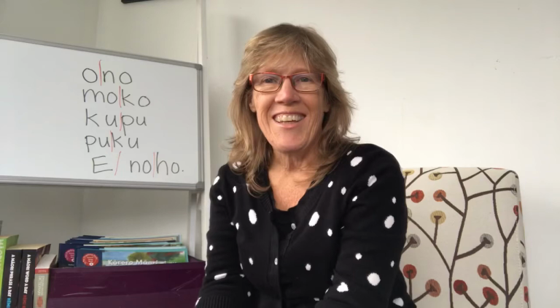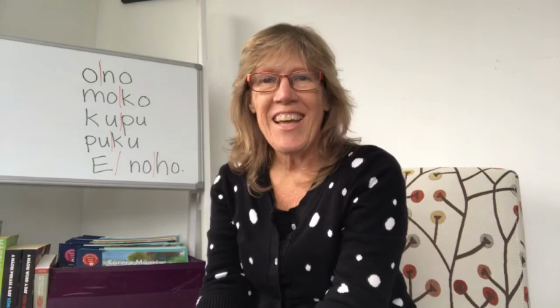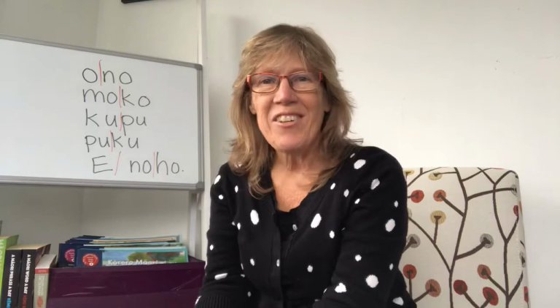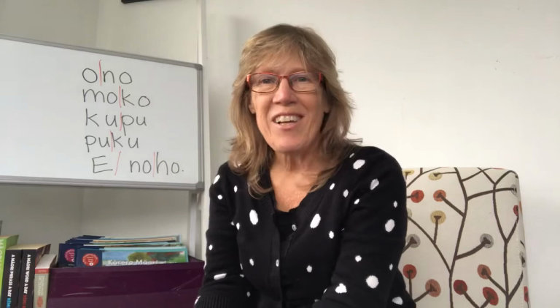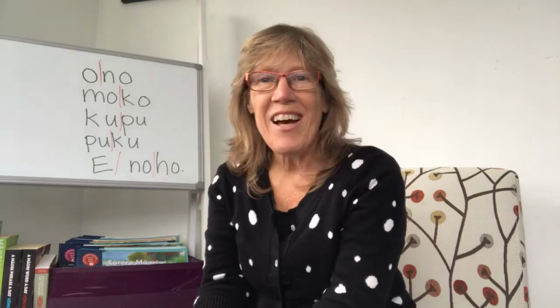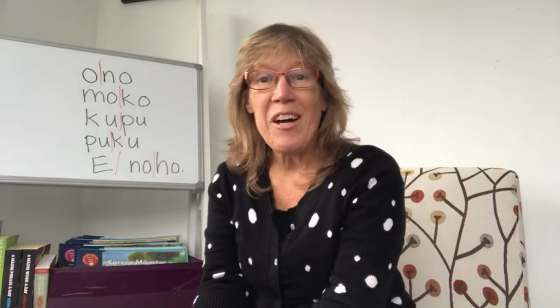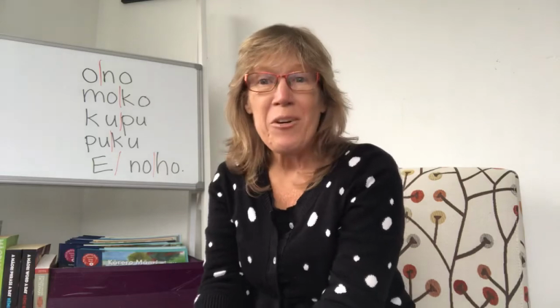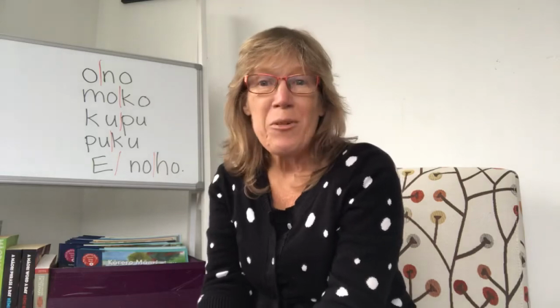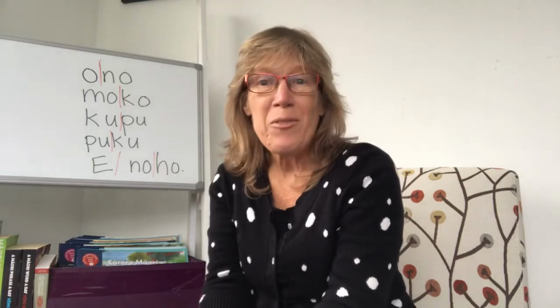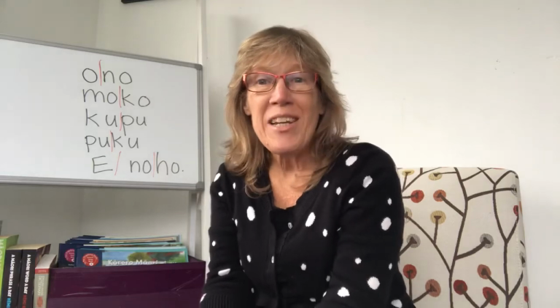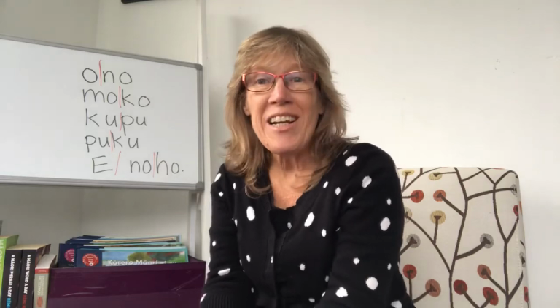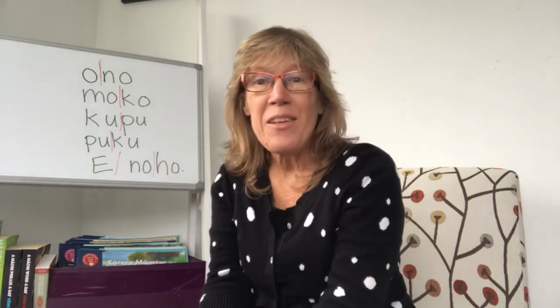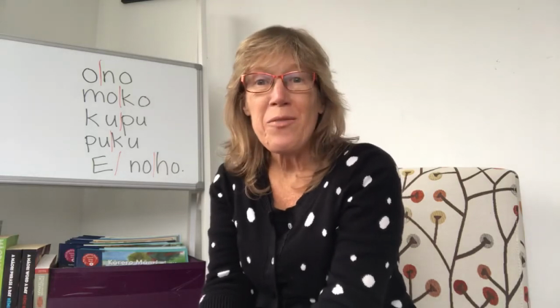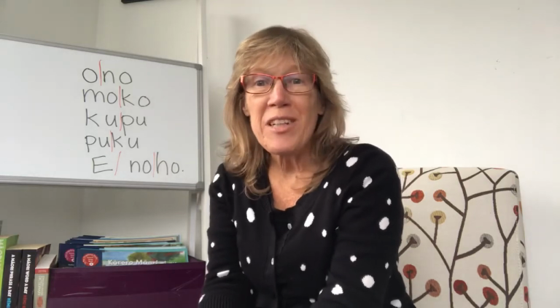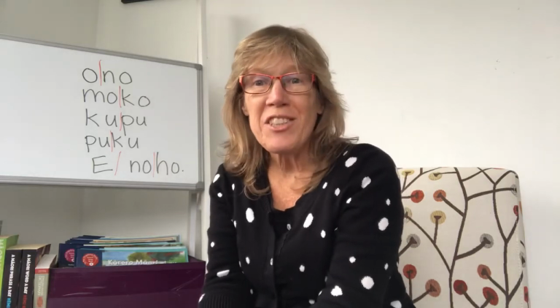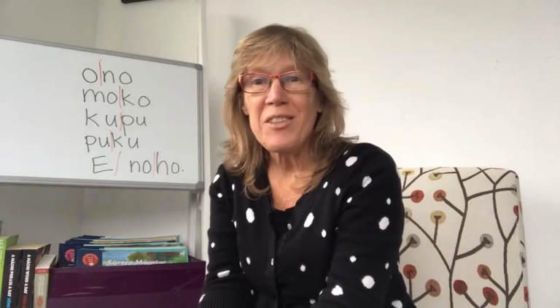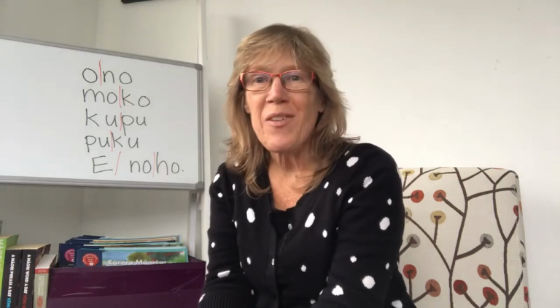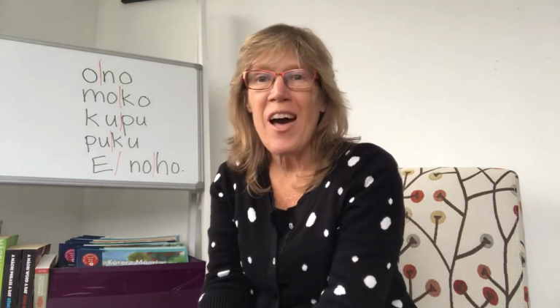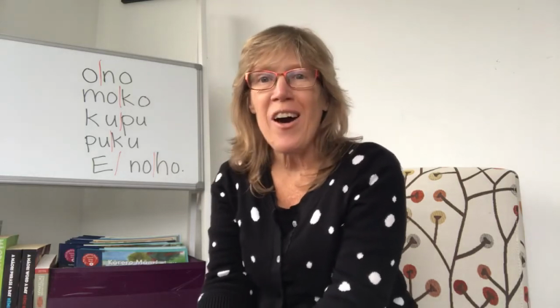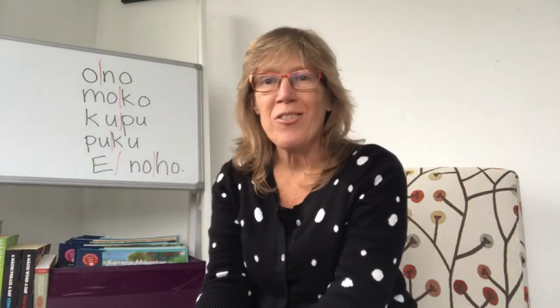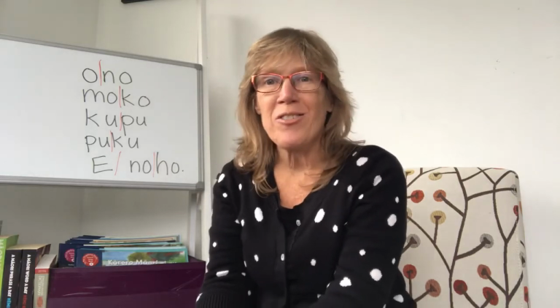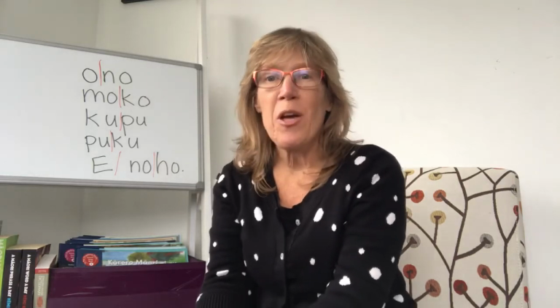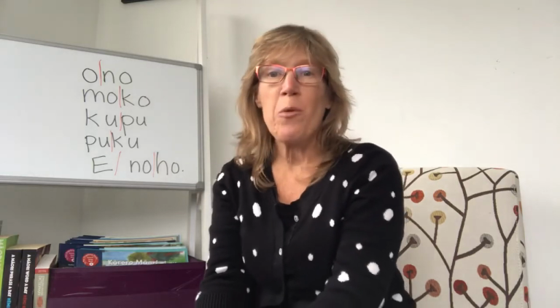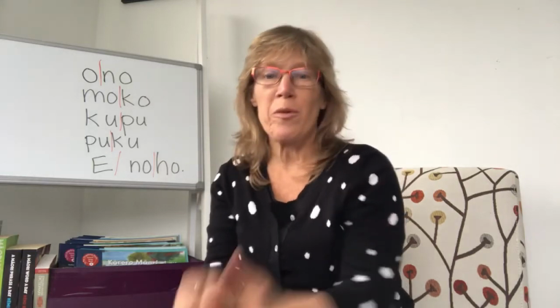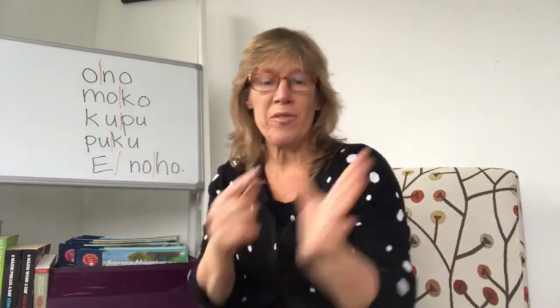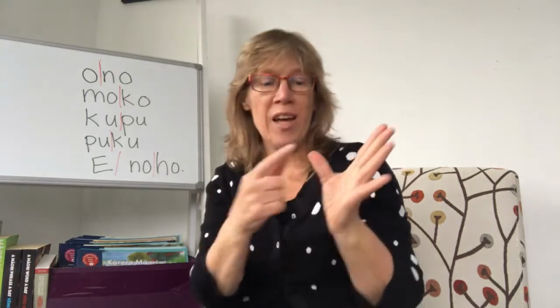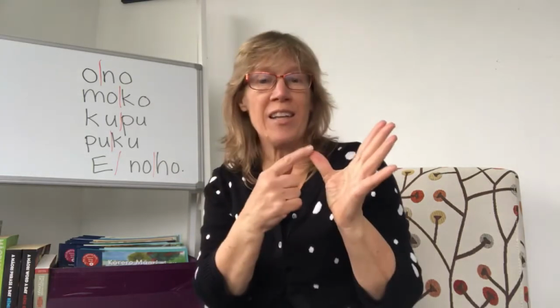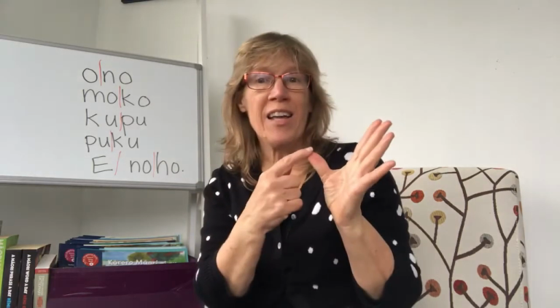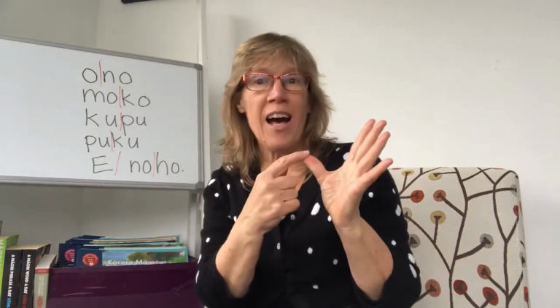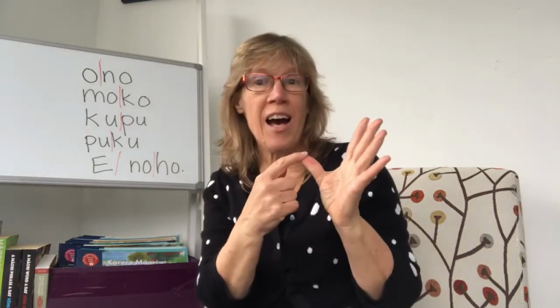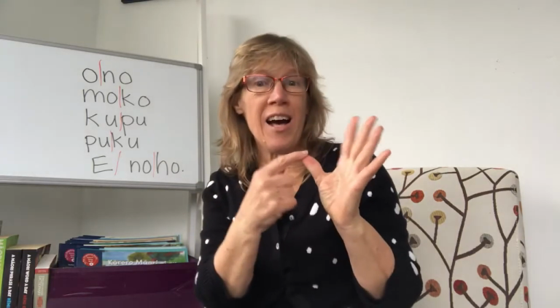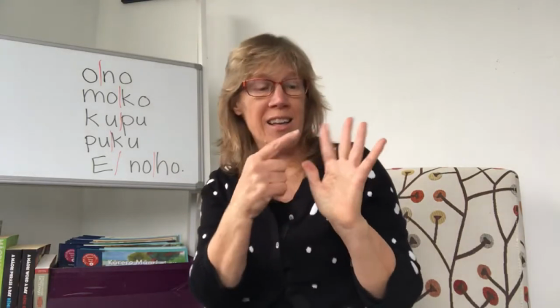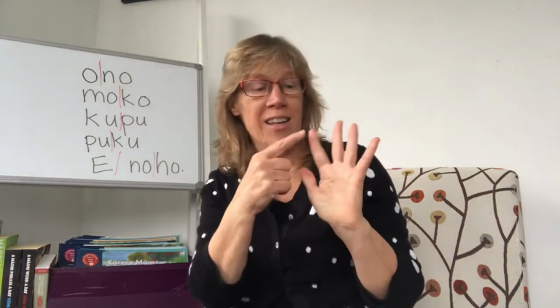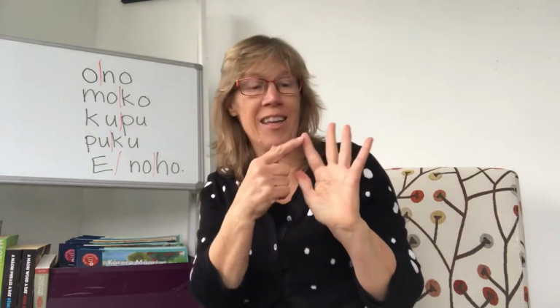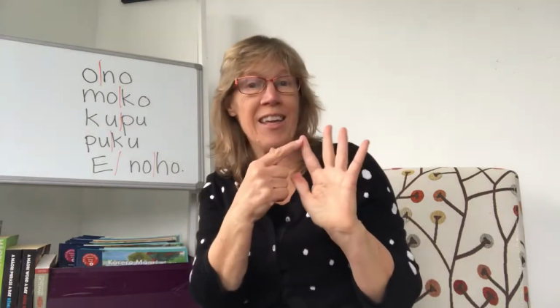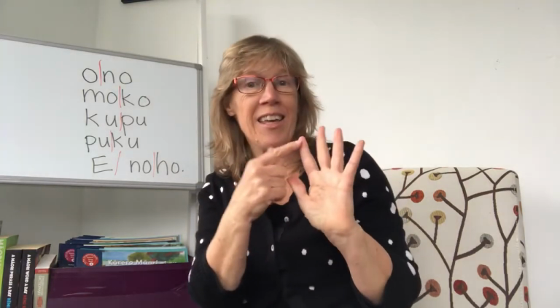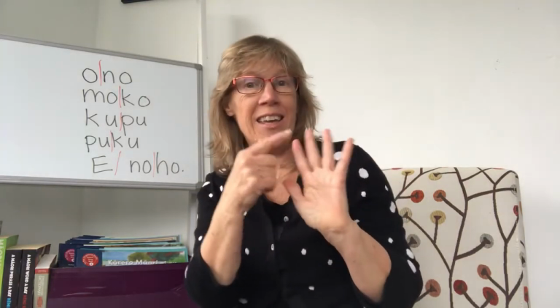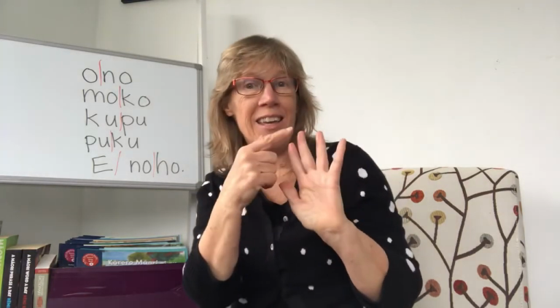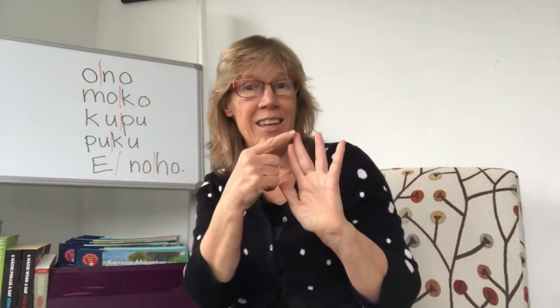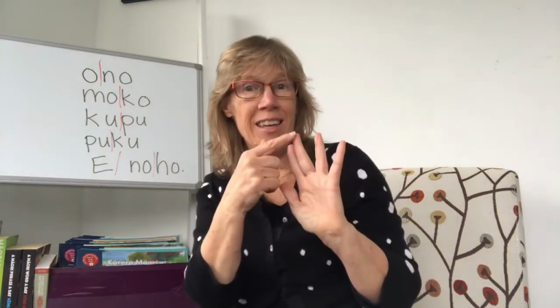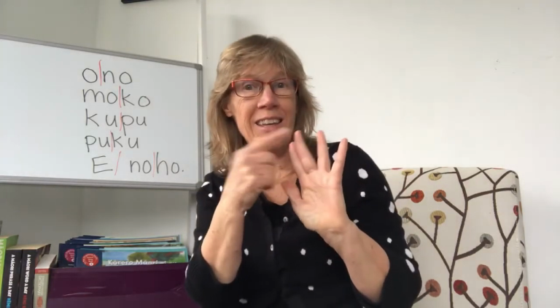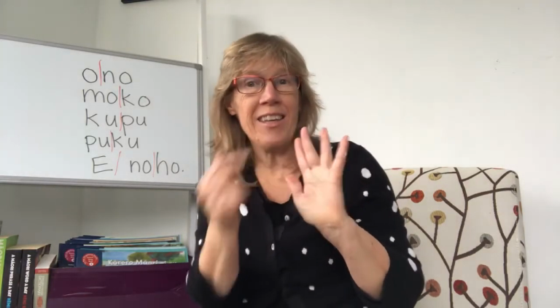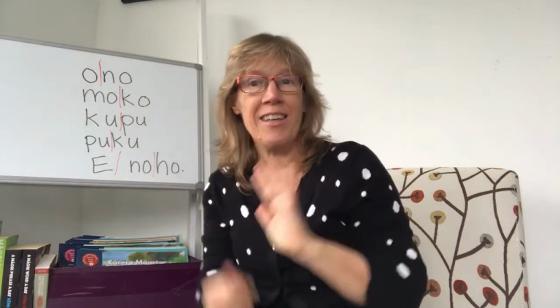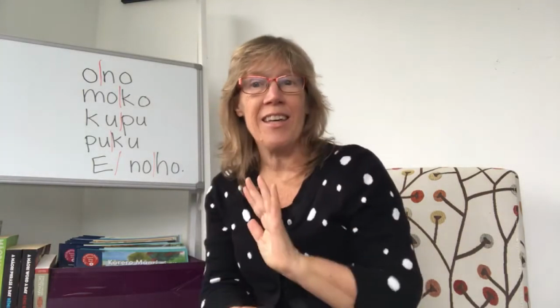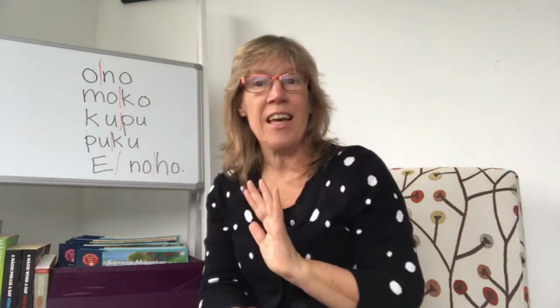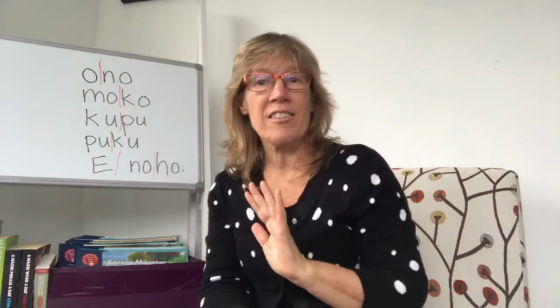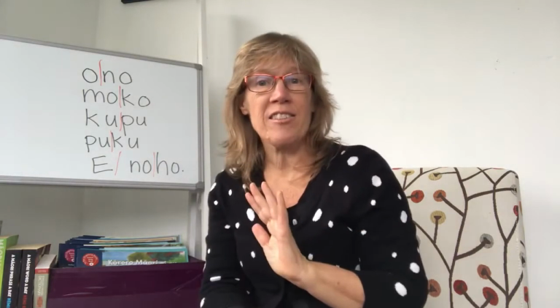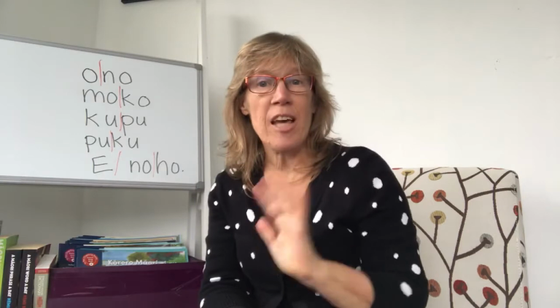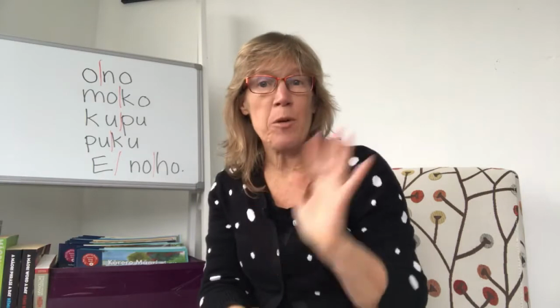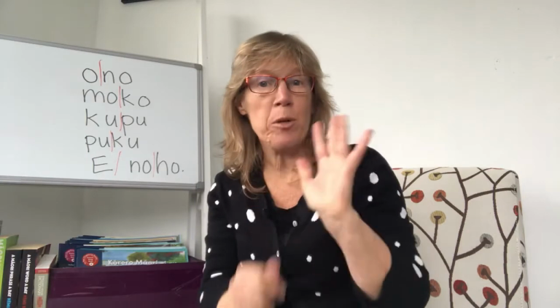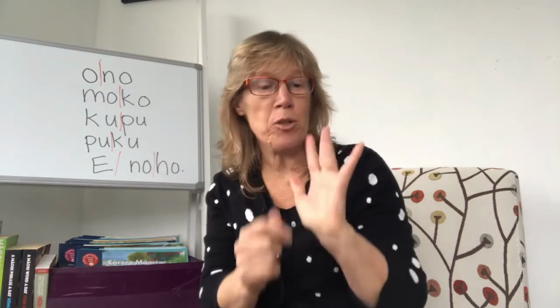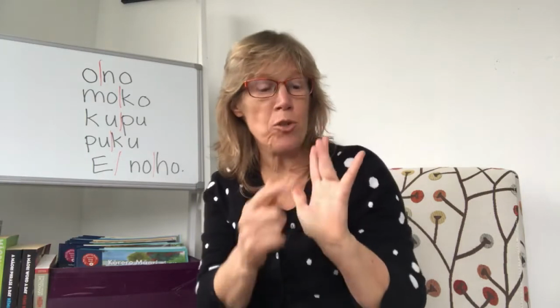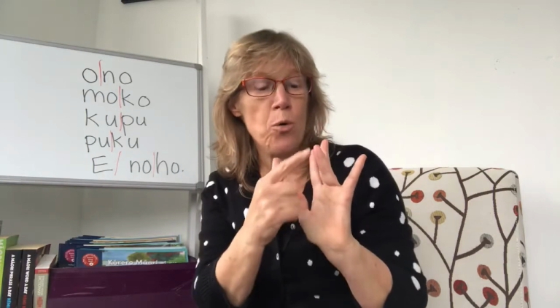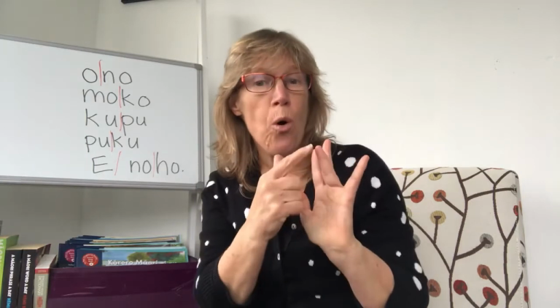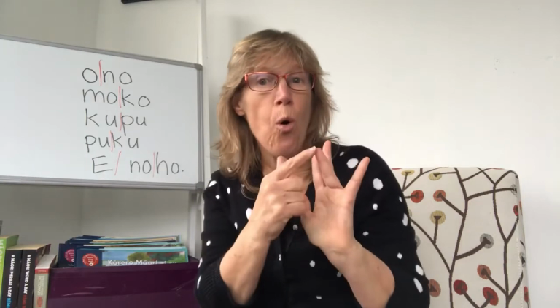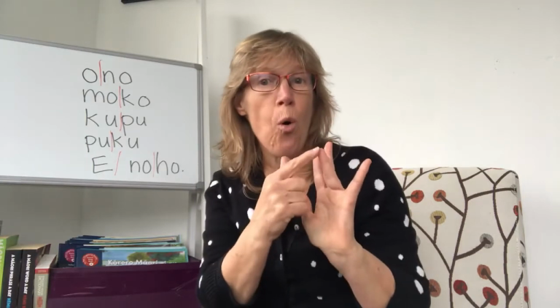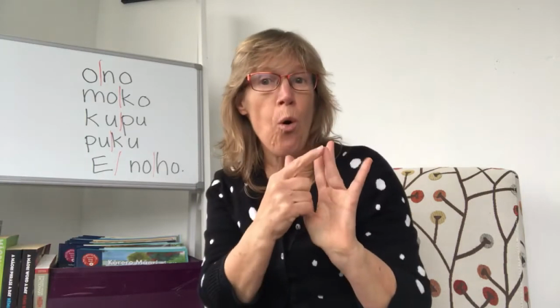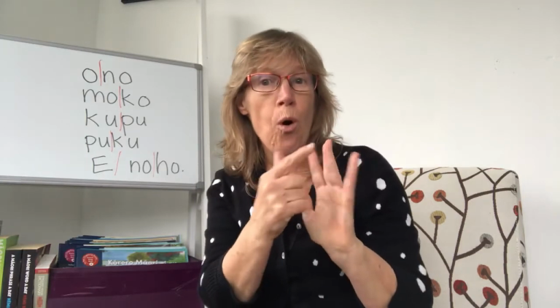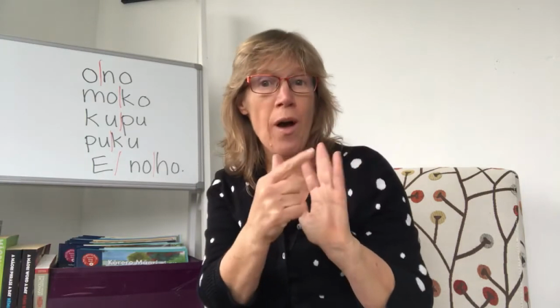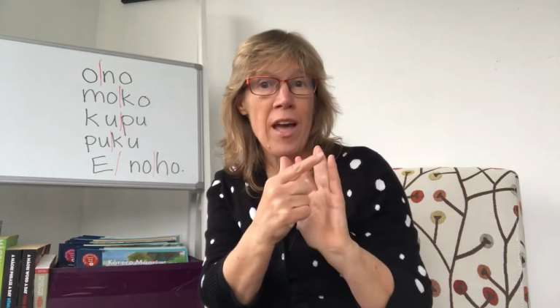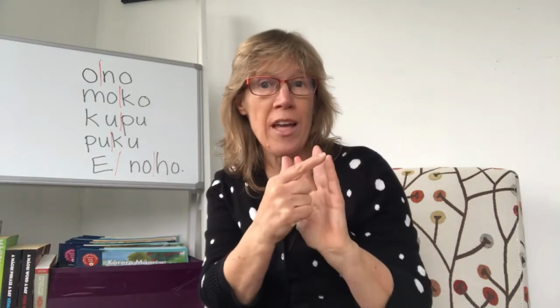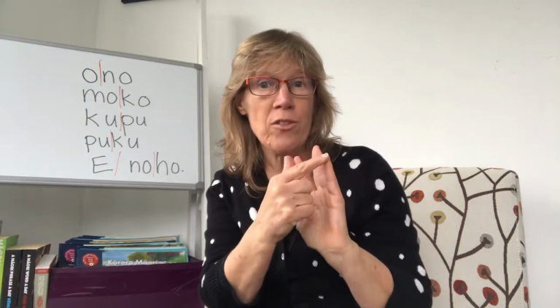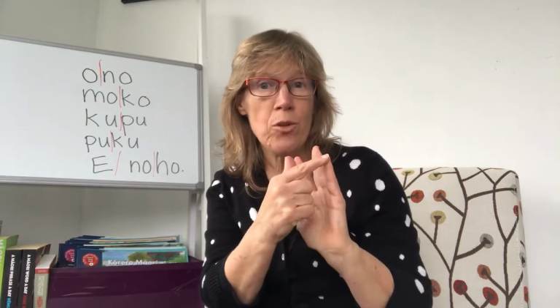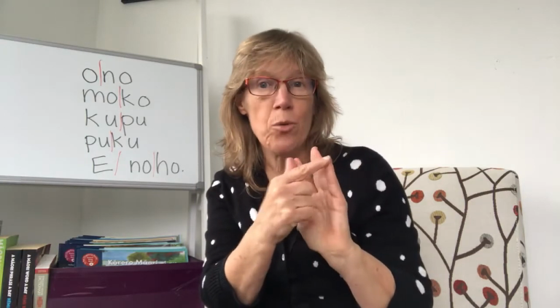Kia ora! We've nearly finished the vowels. We've done A, E, I and today we'll do O and U.